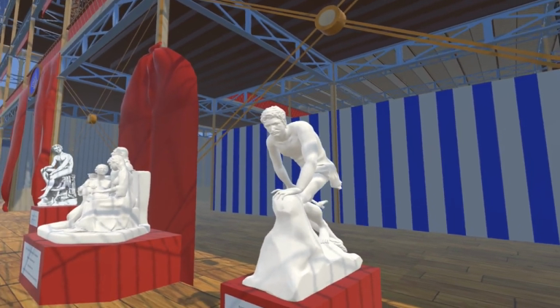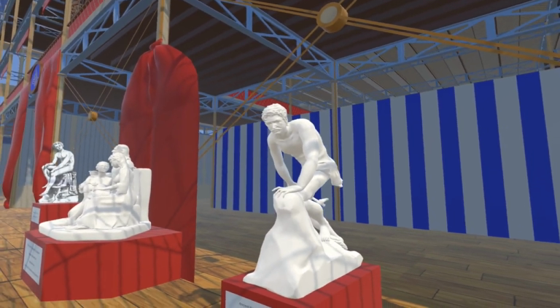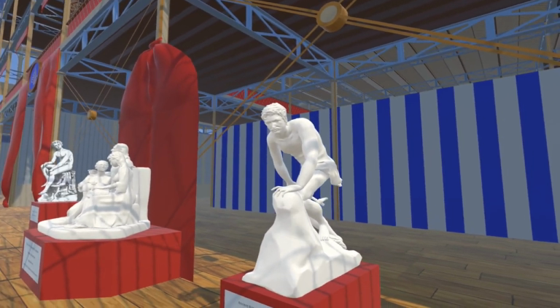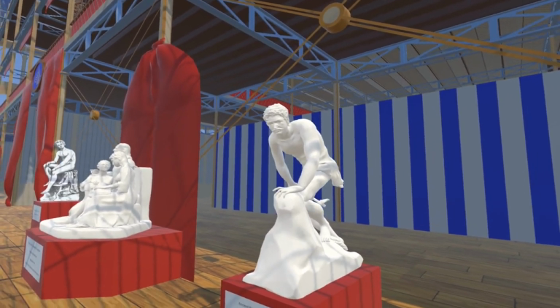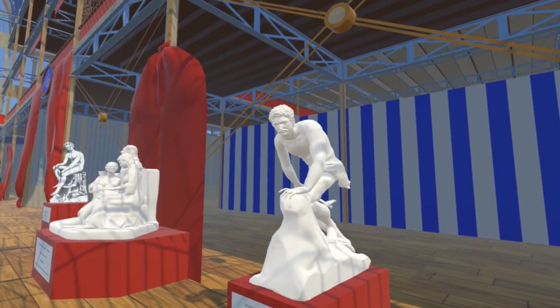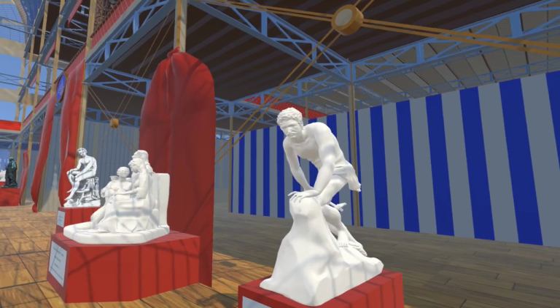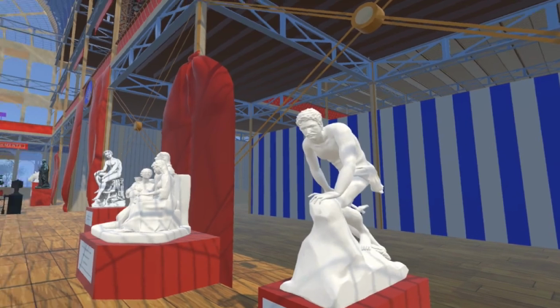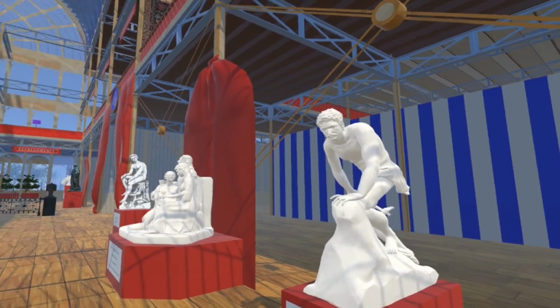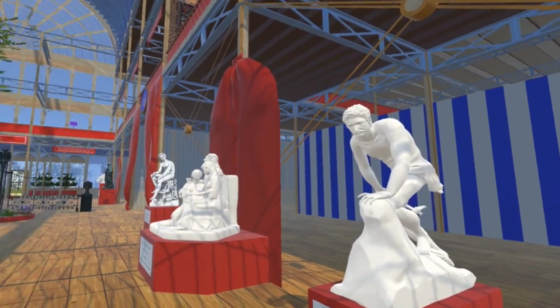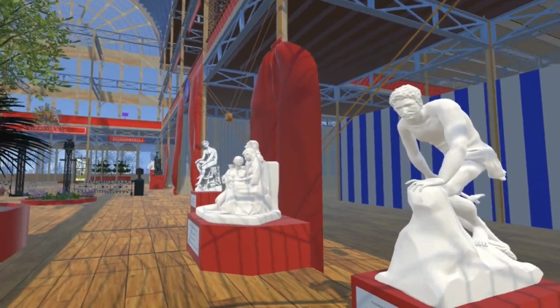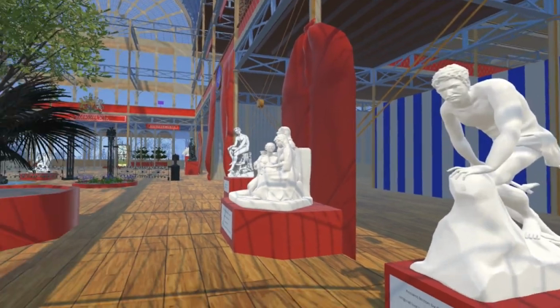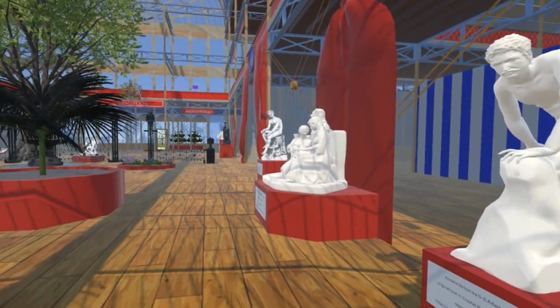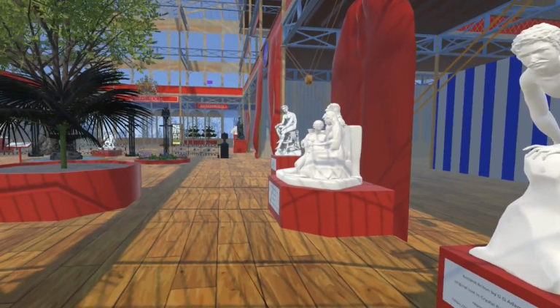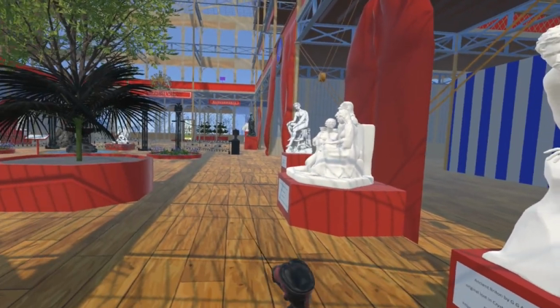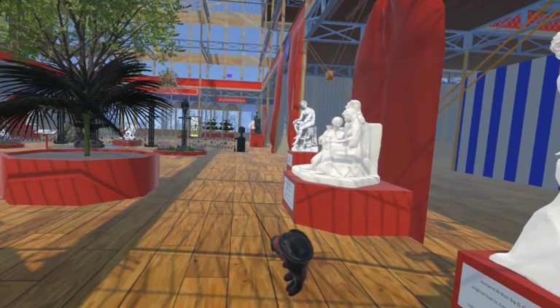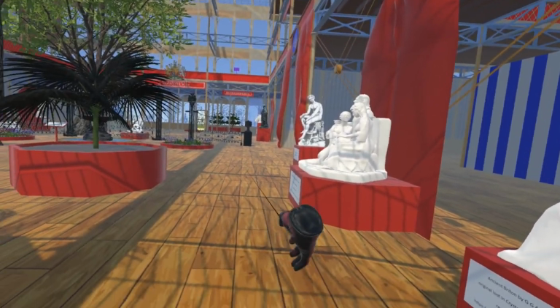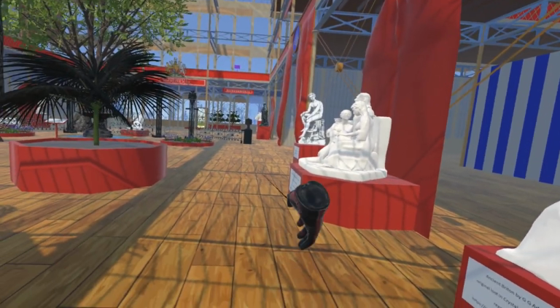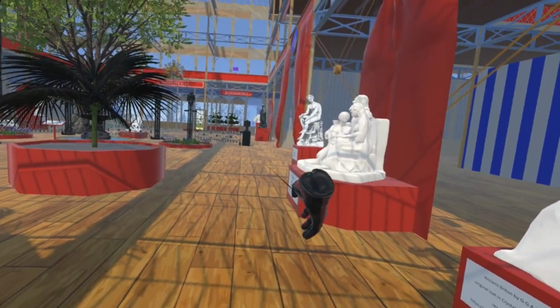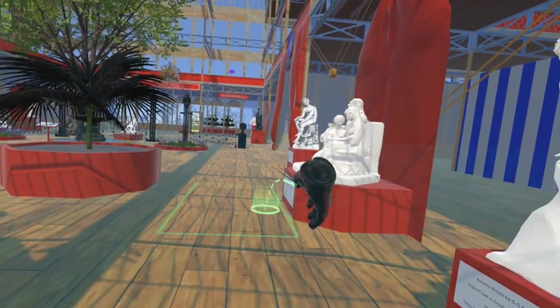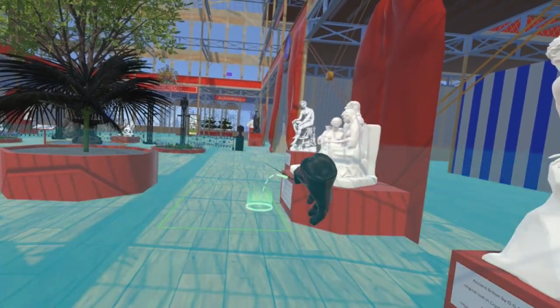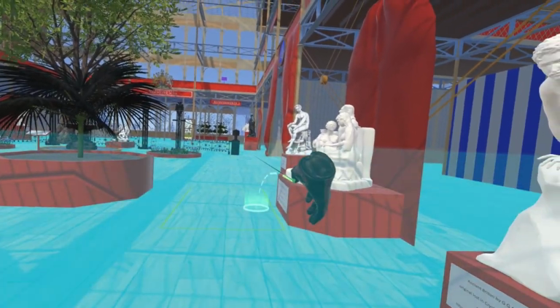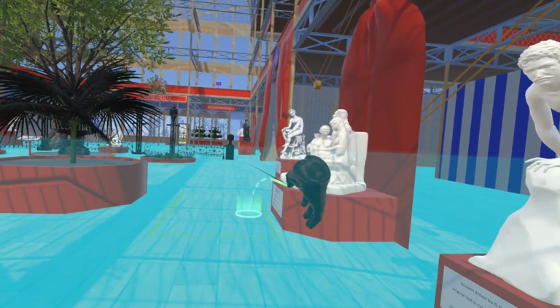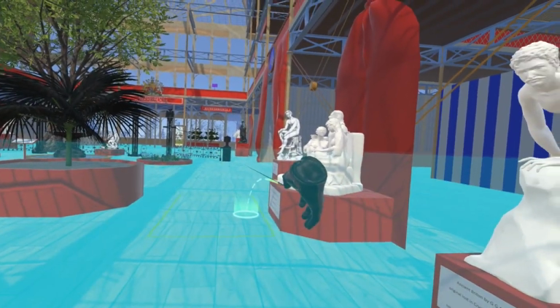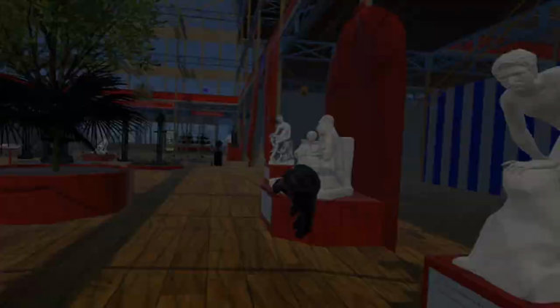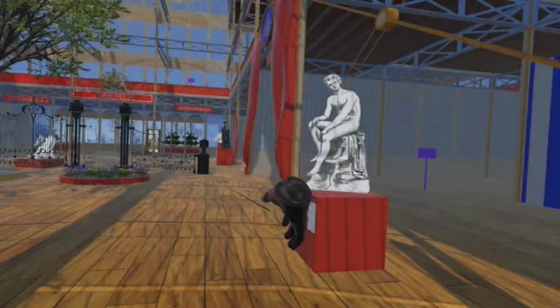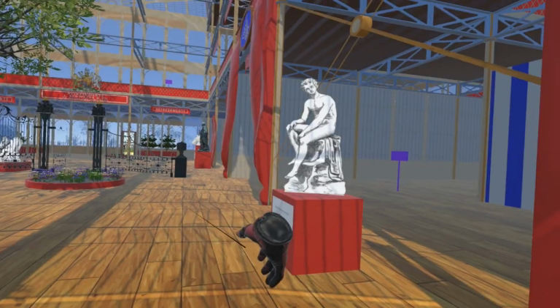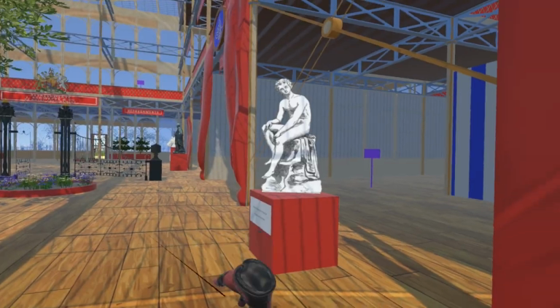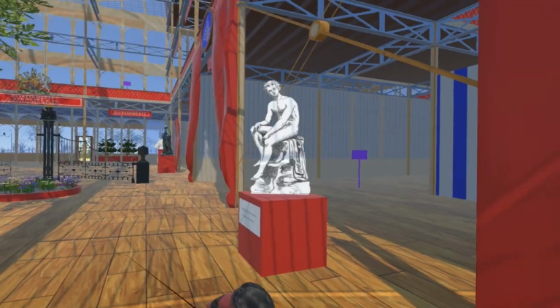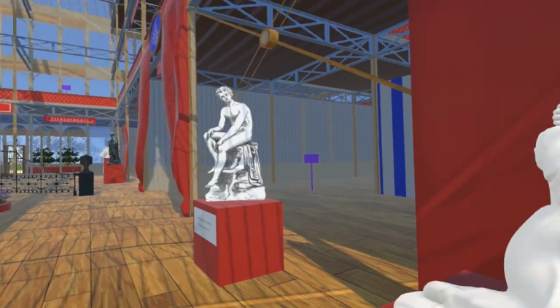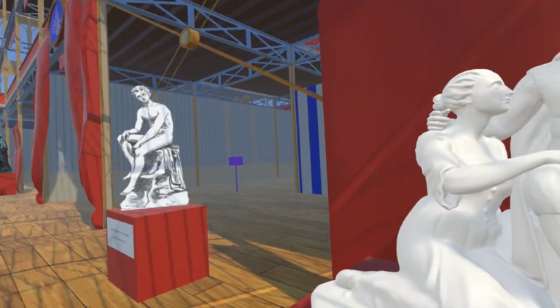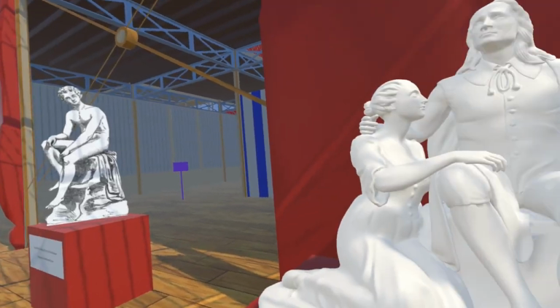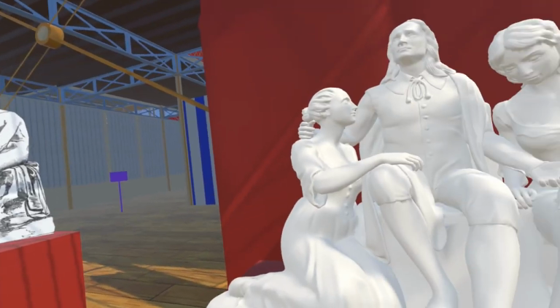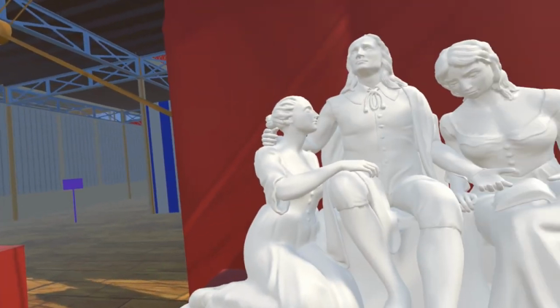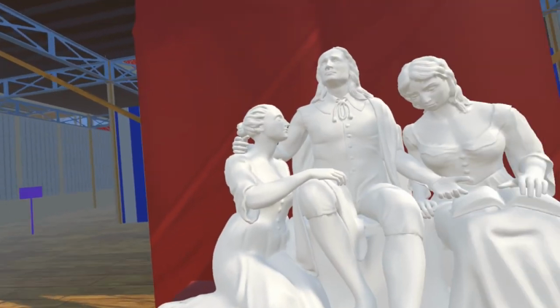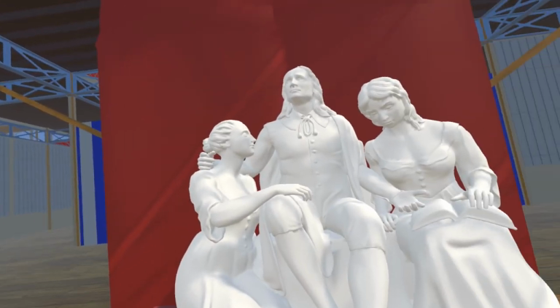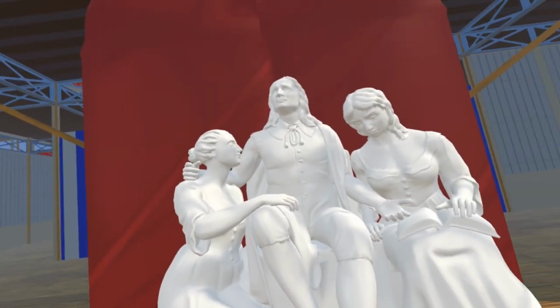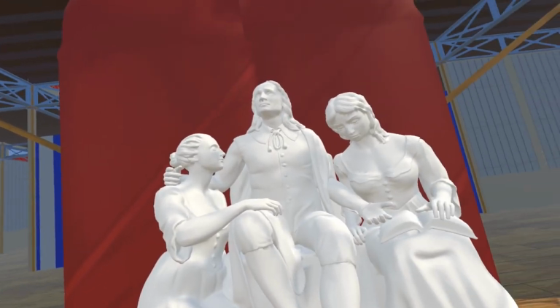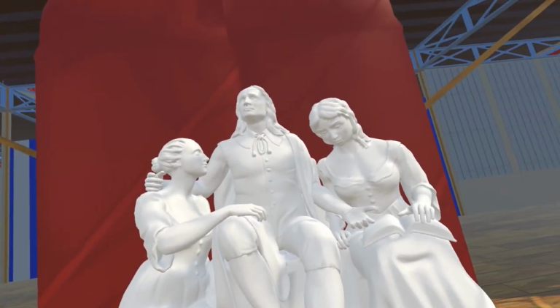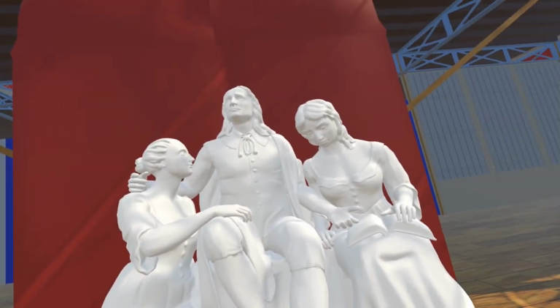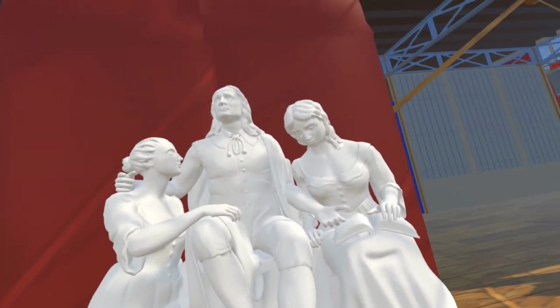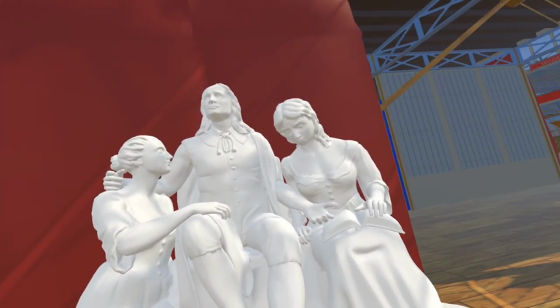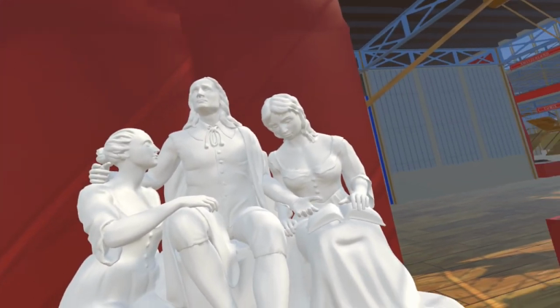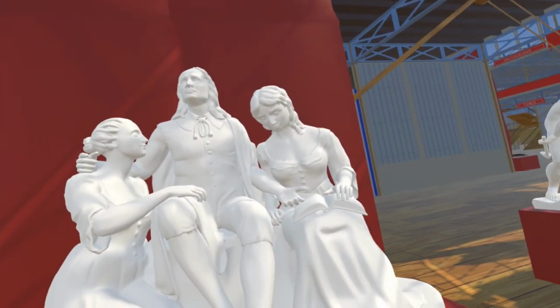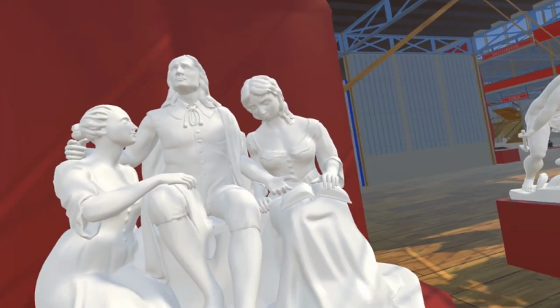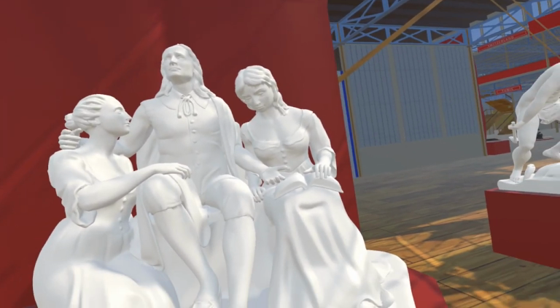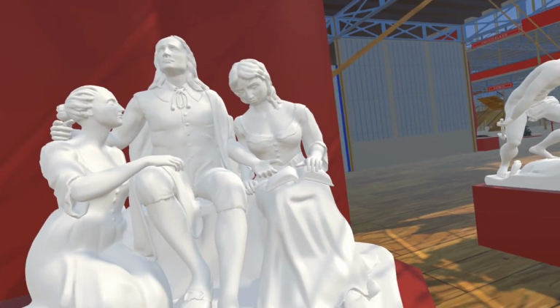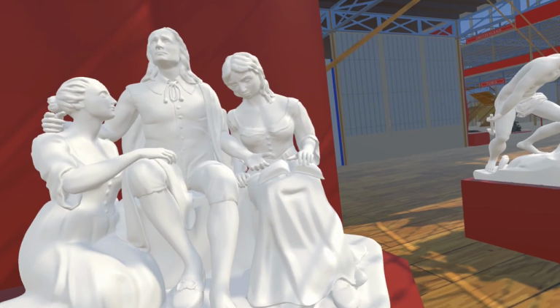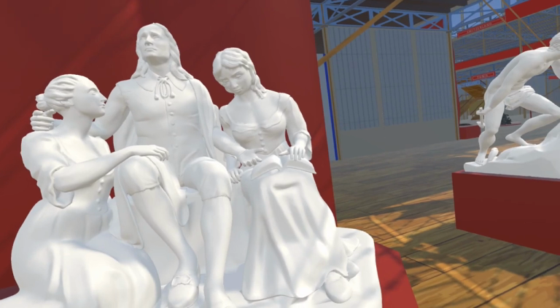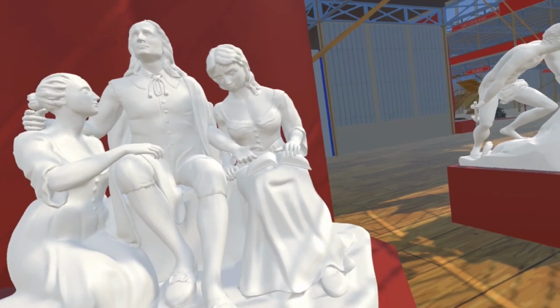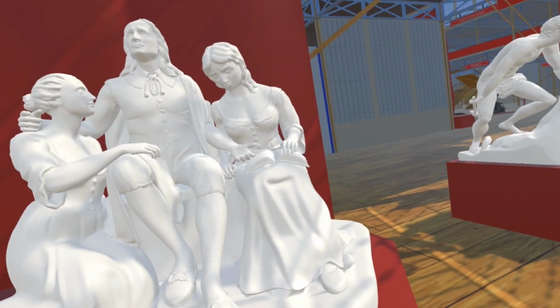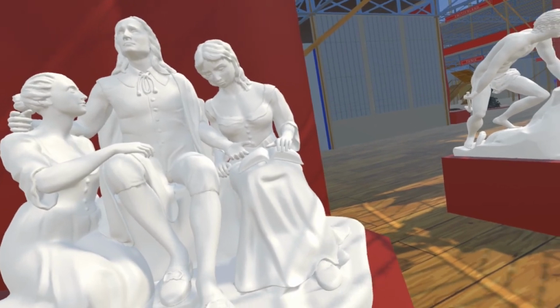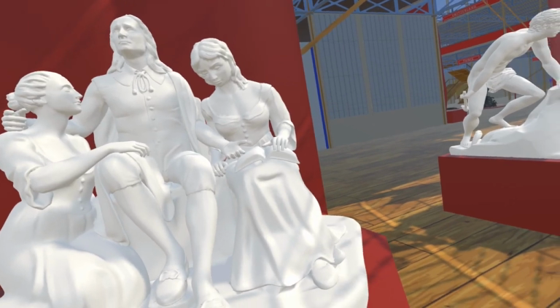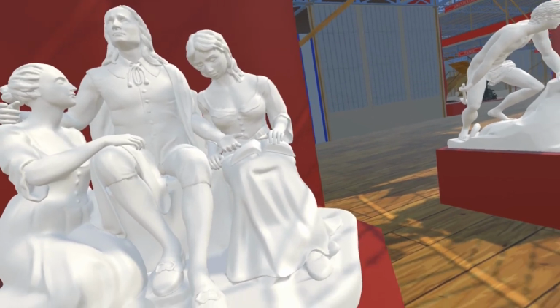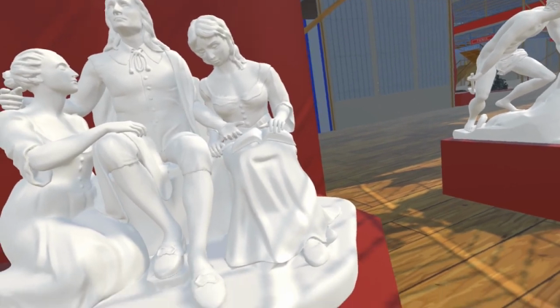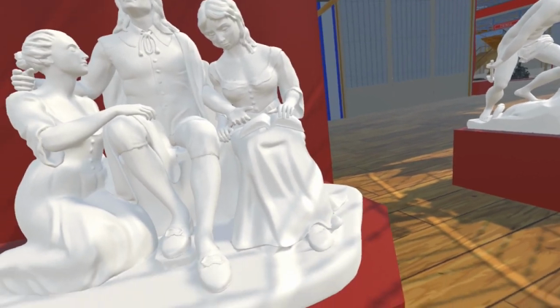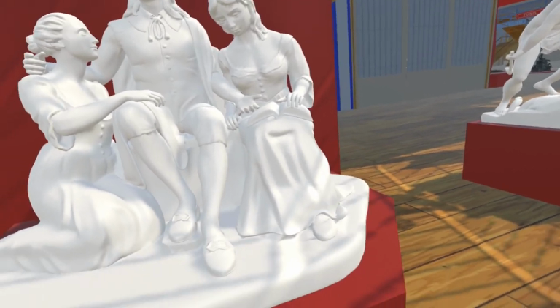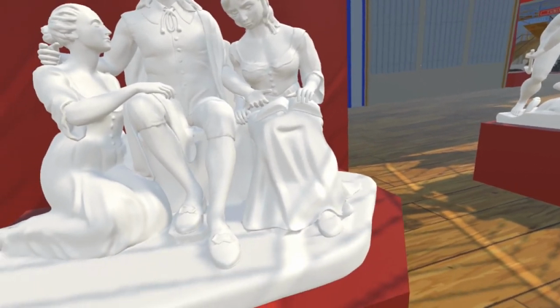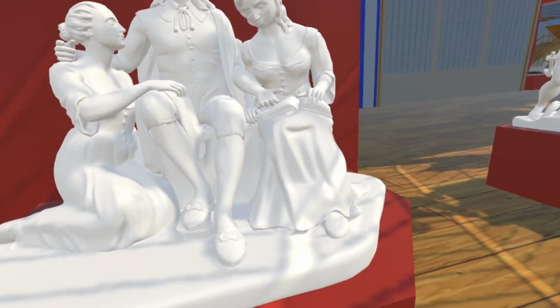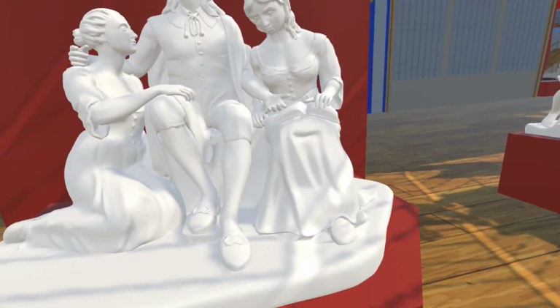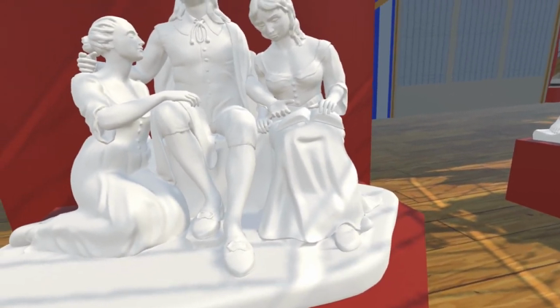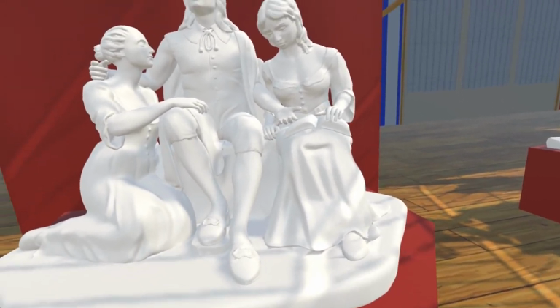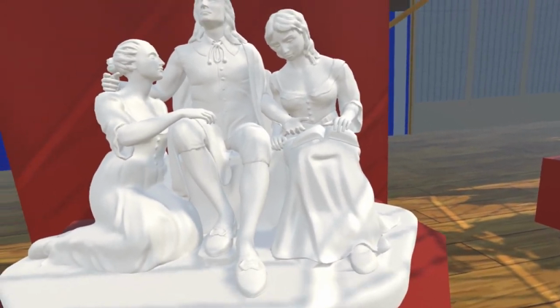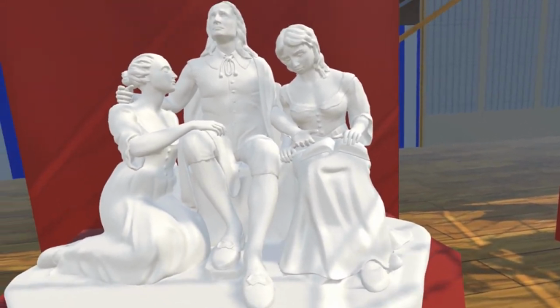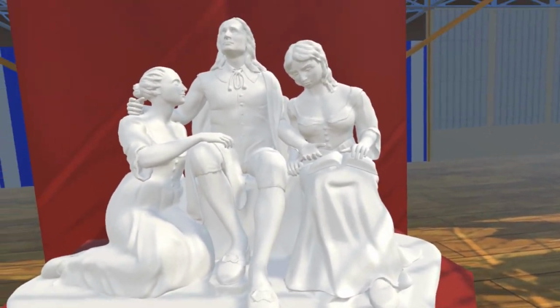Immediately north of this is a recreation of Milton and his daughters by James Legrew. This model is by Alberto Bauer.